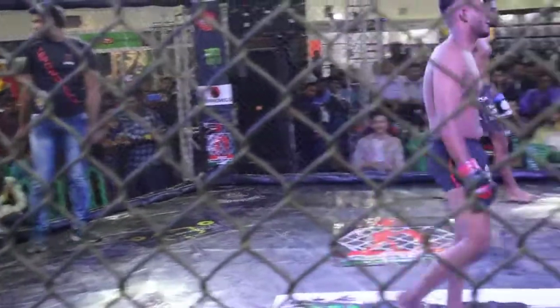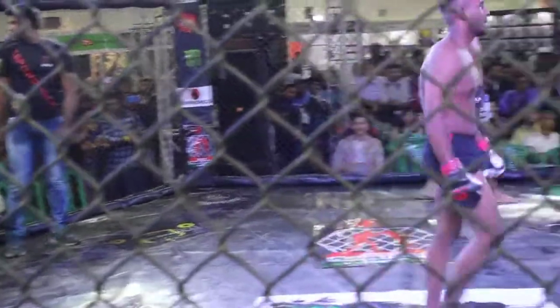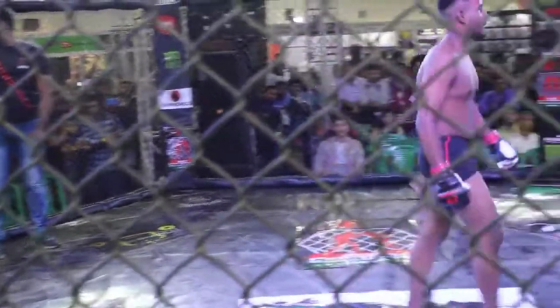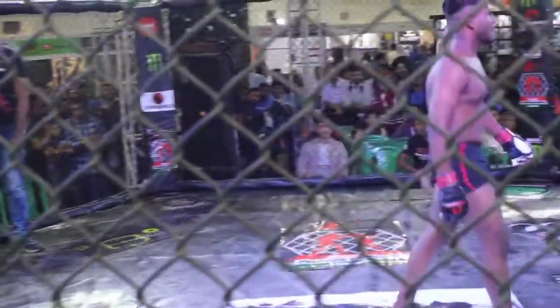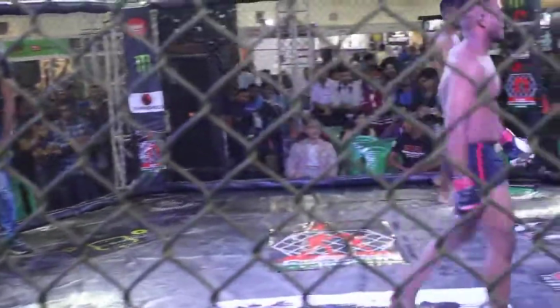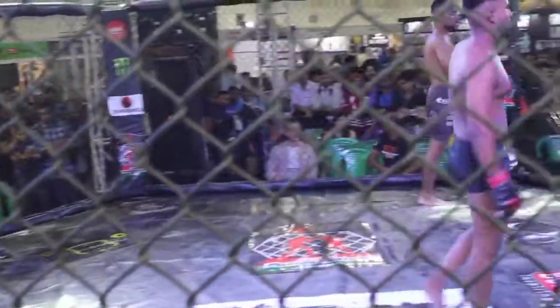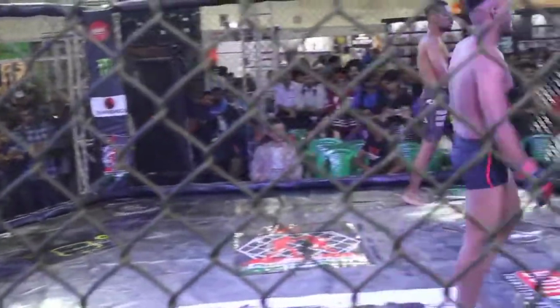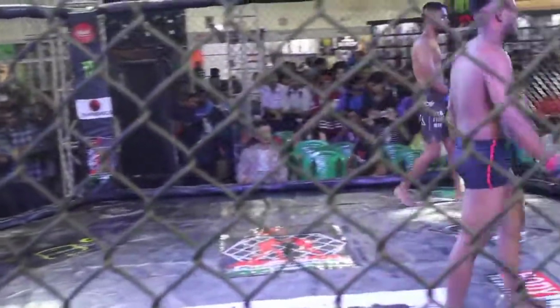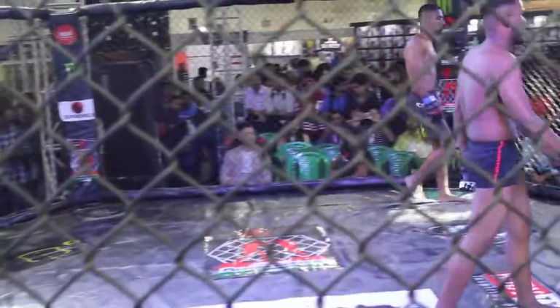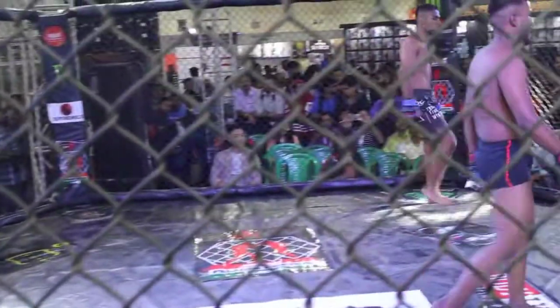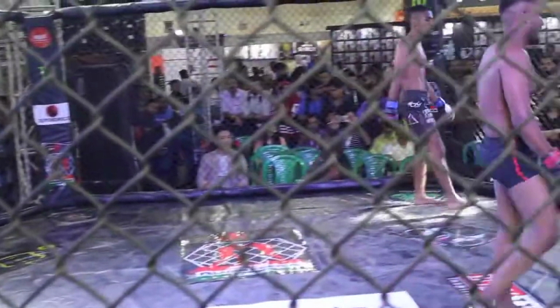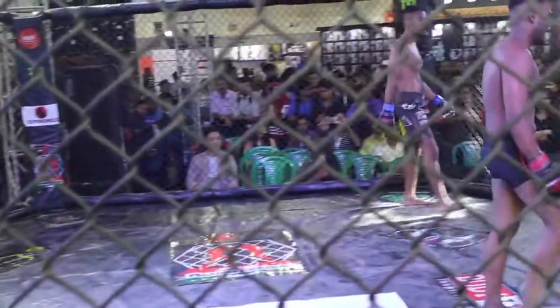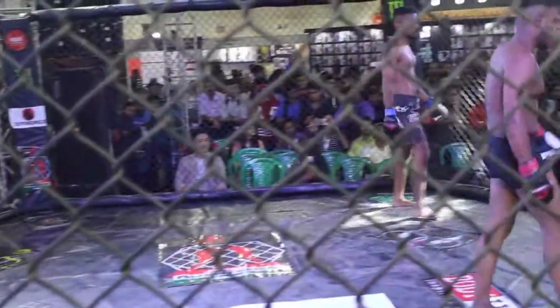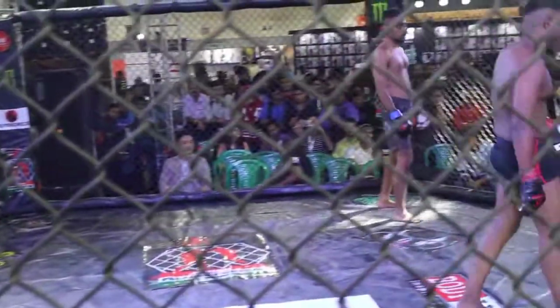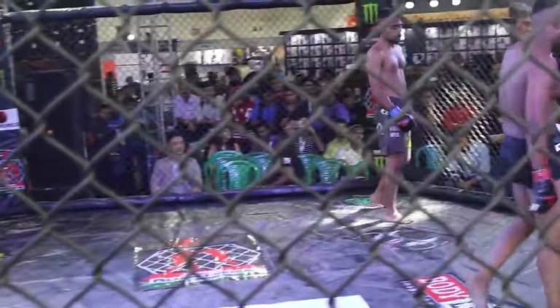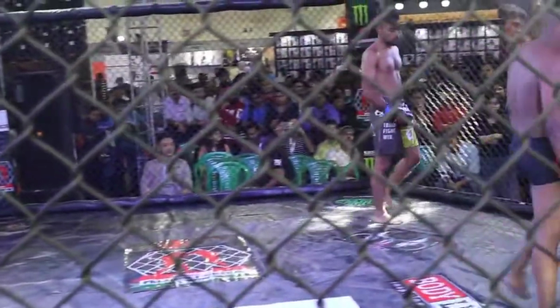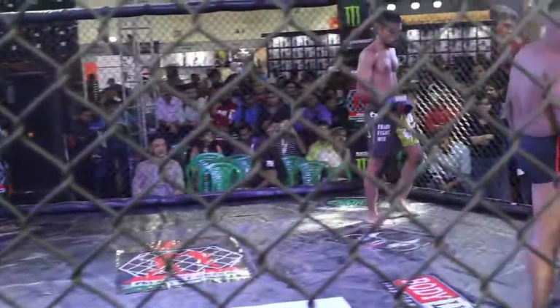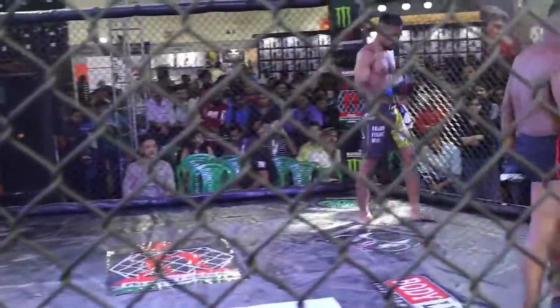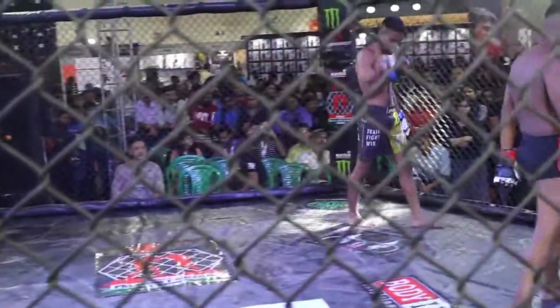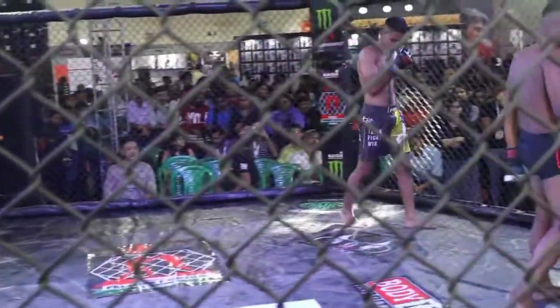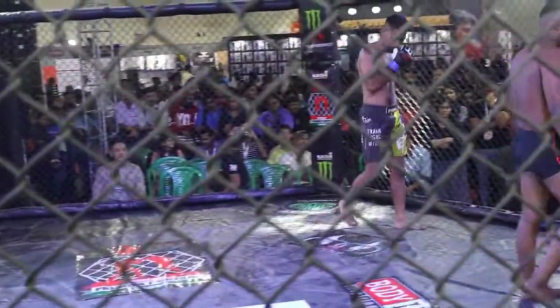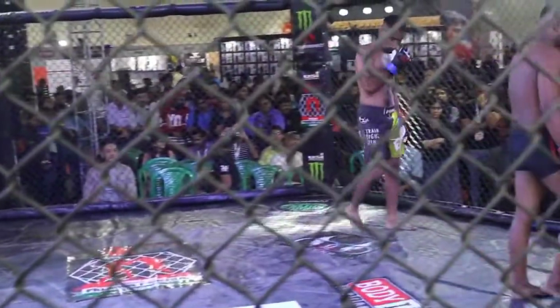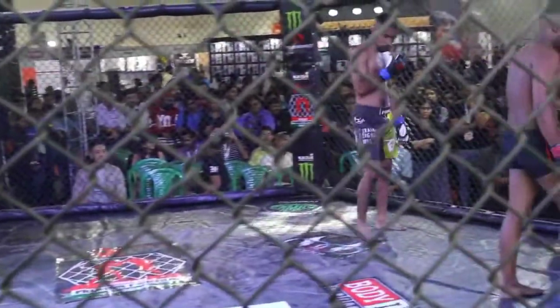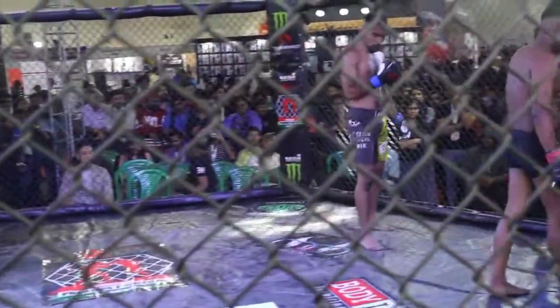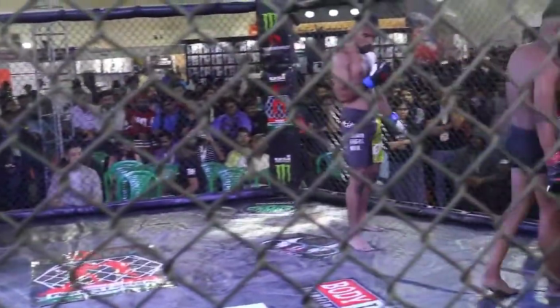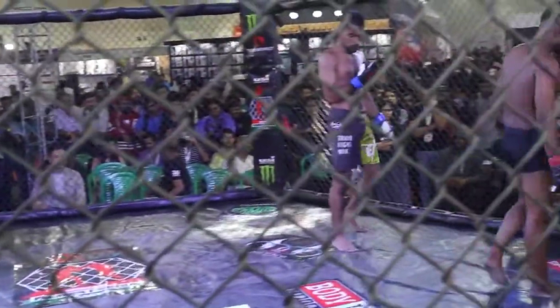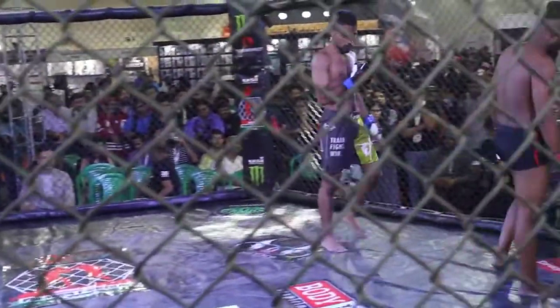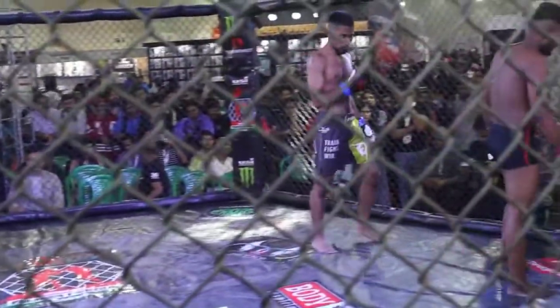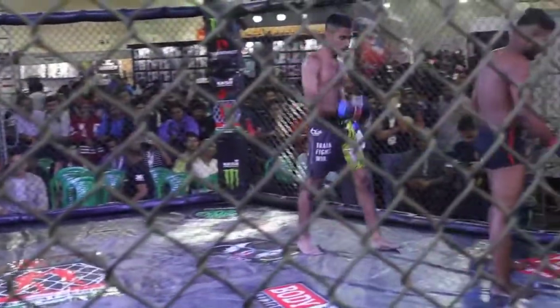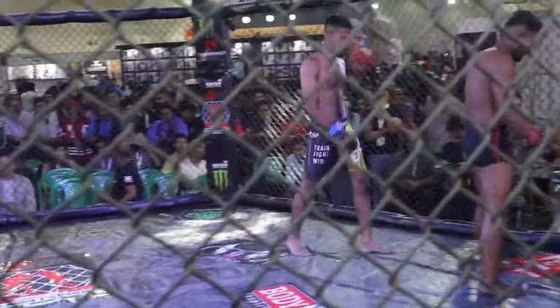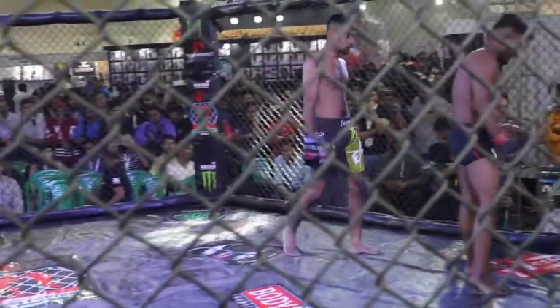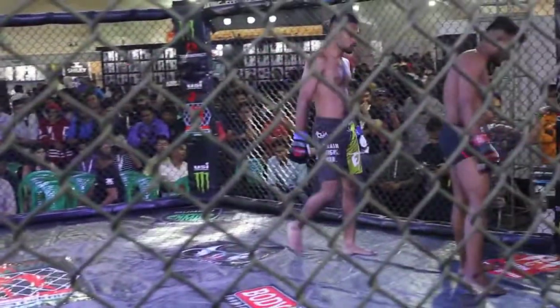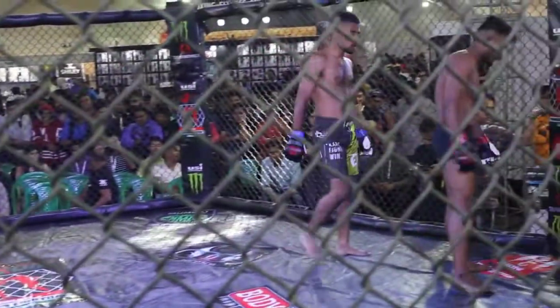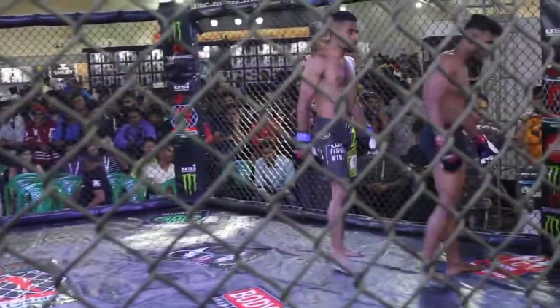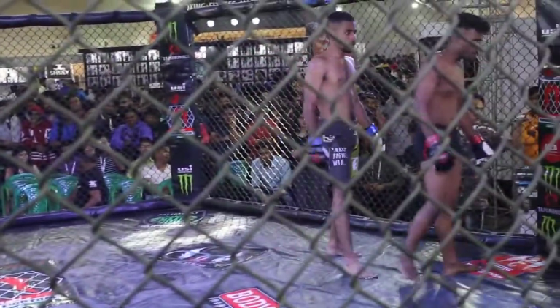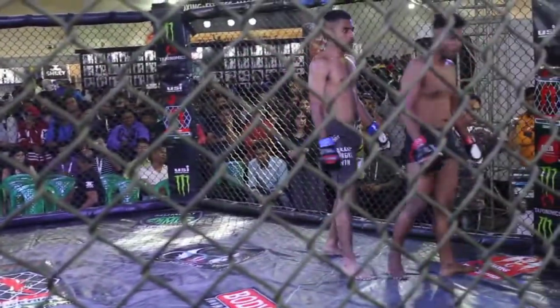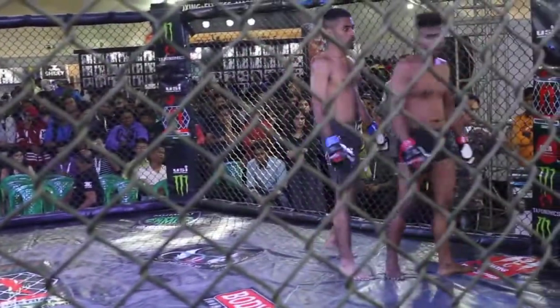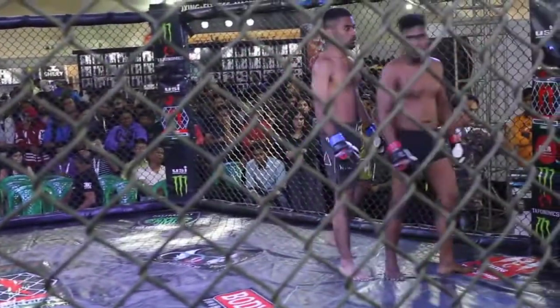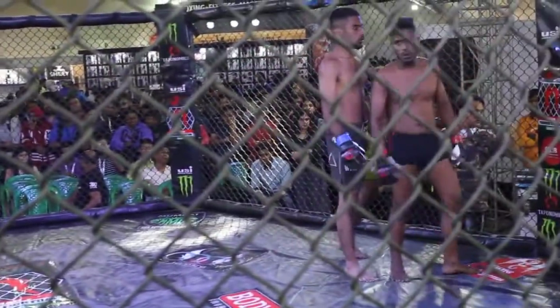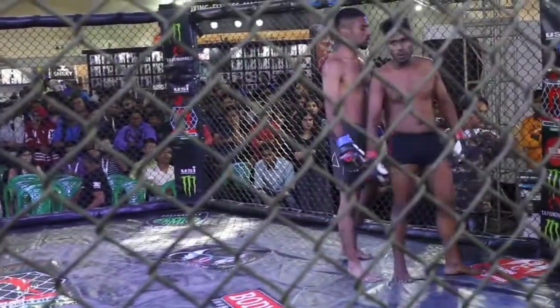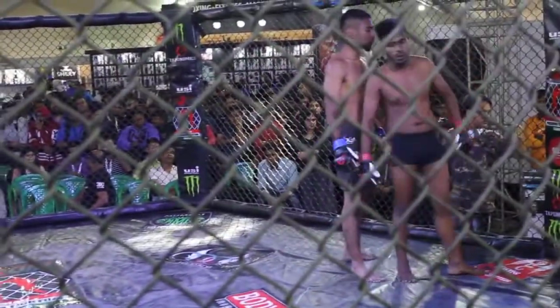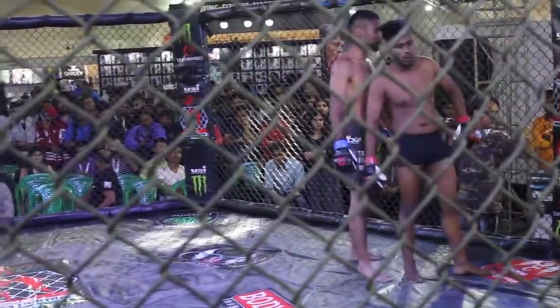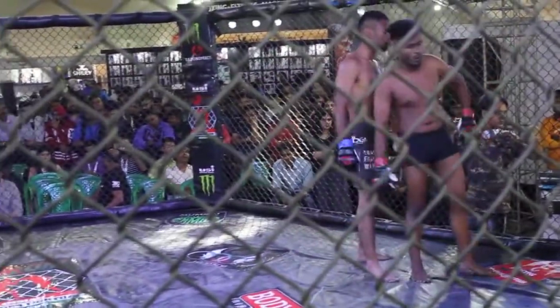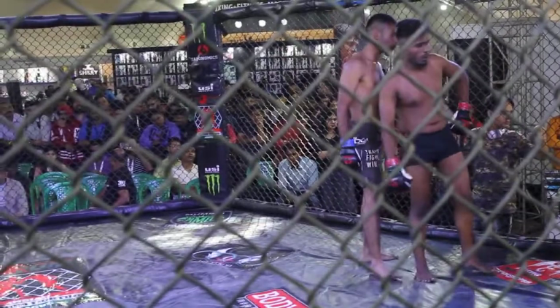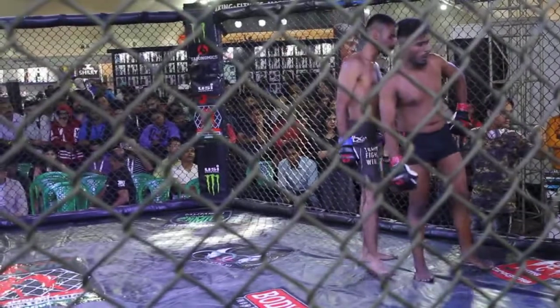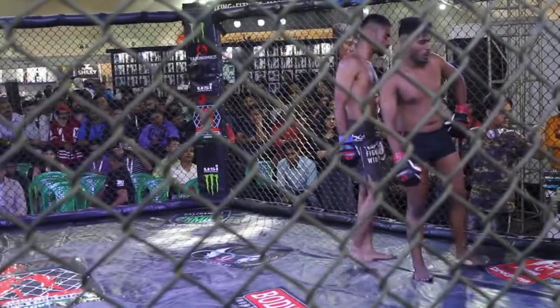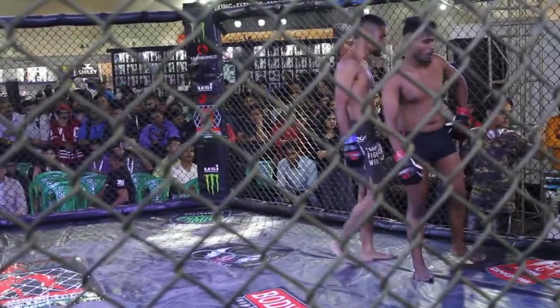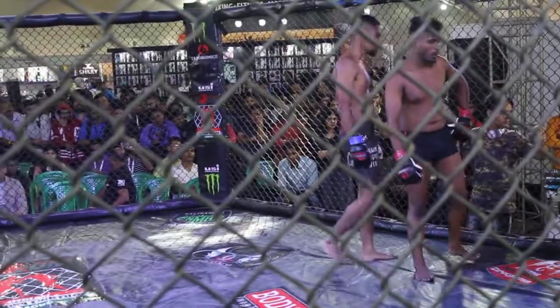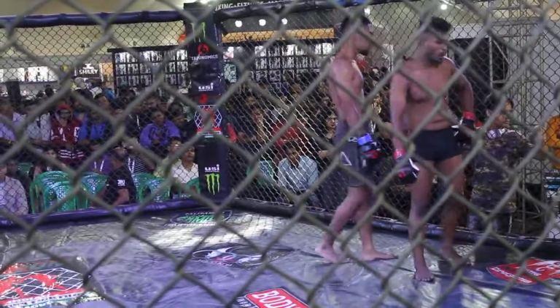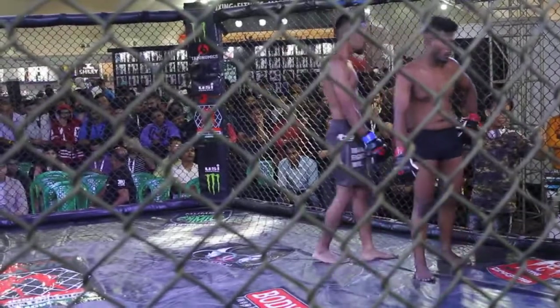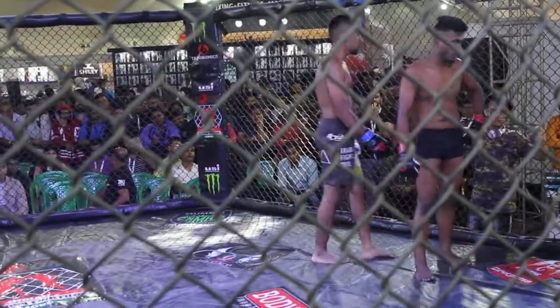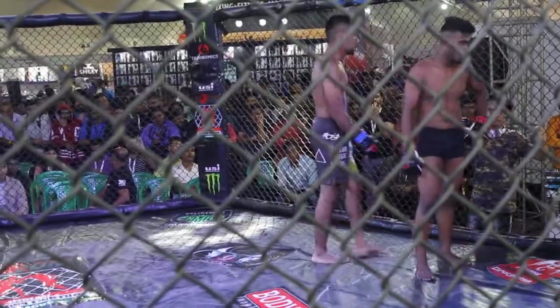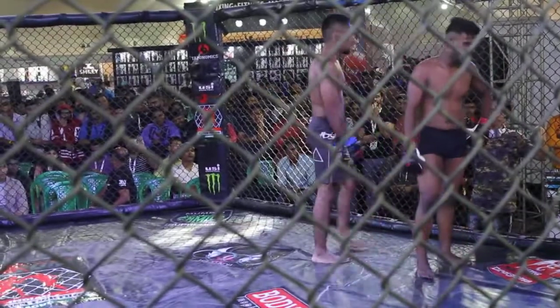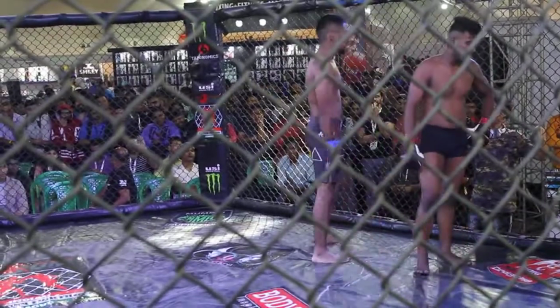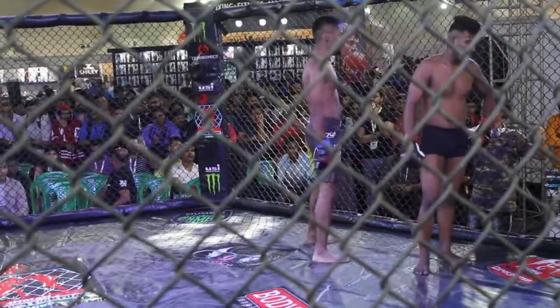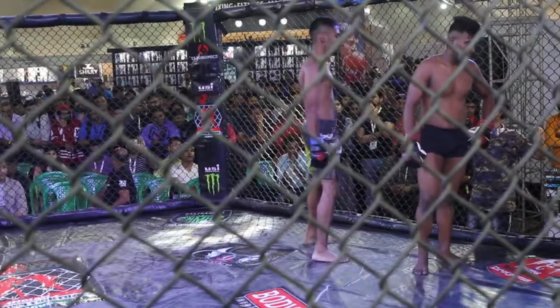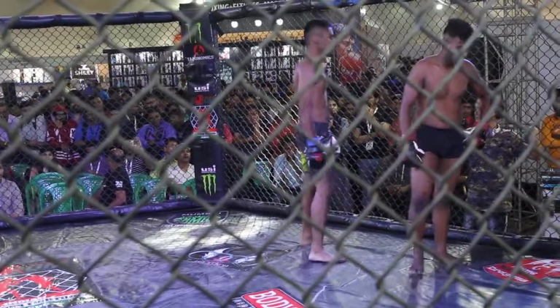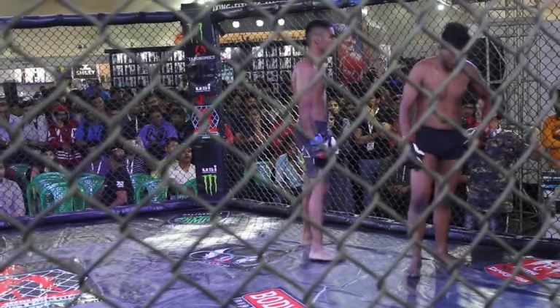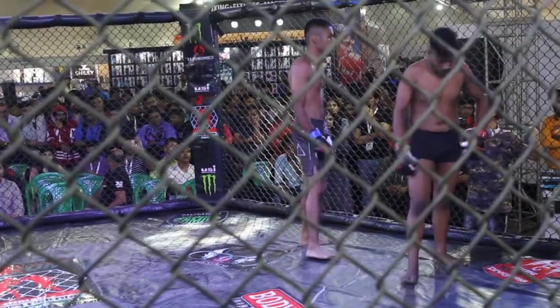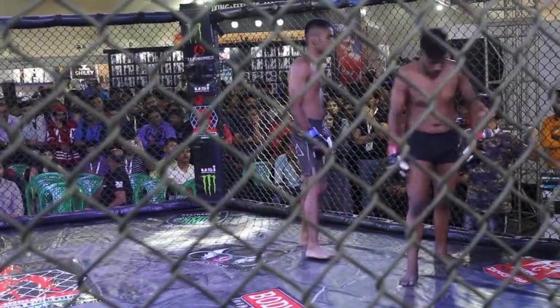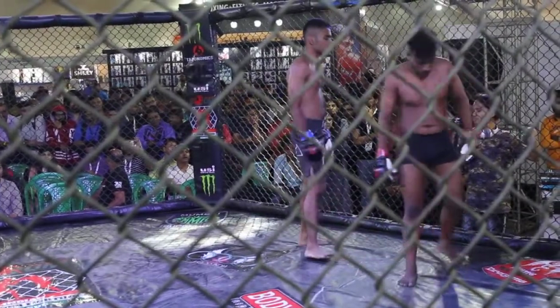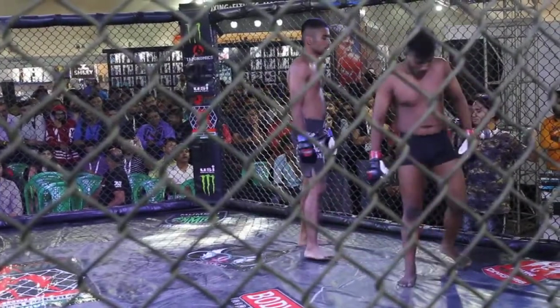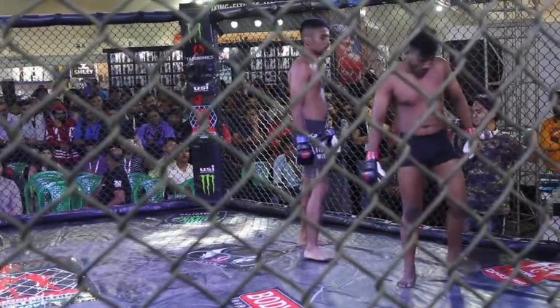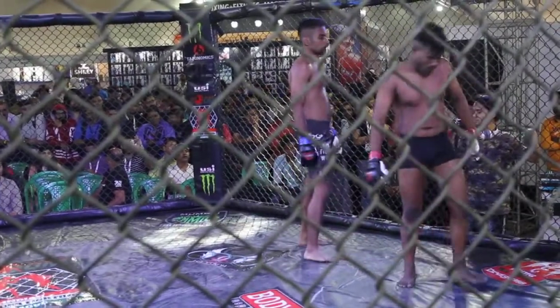And the next fight would be Rahul Williams versus Brina Sarkar.